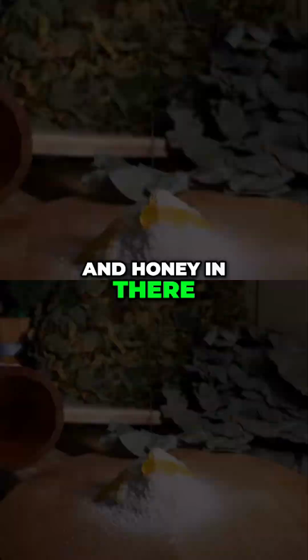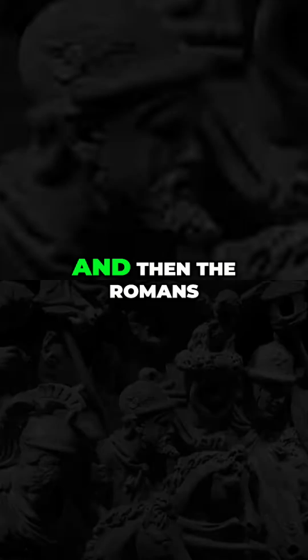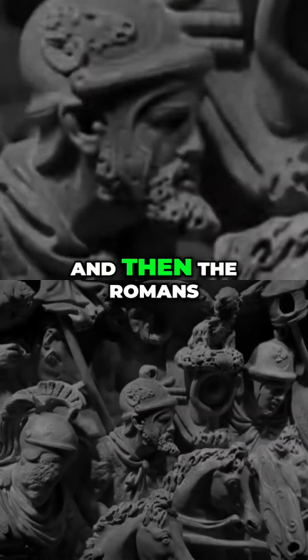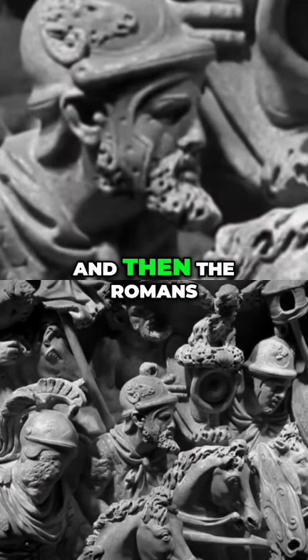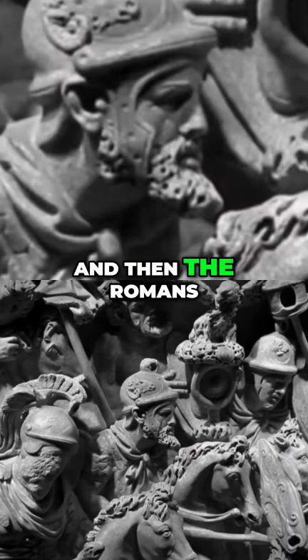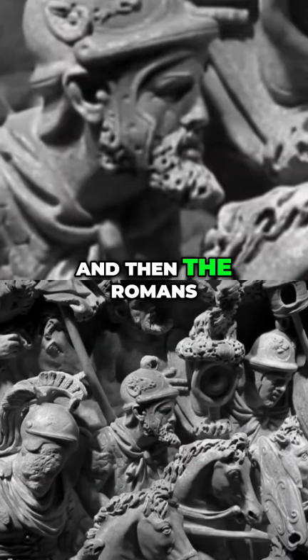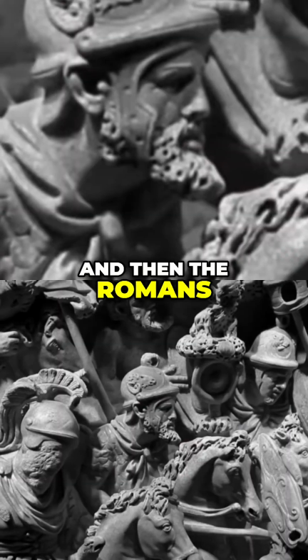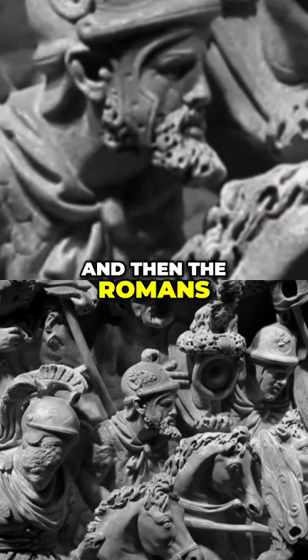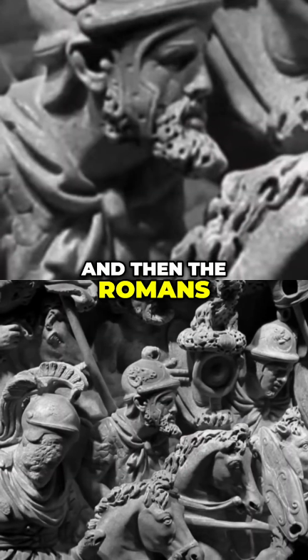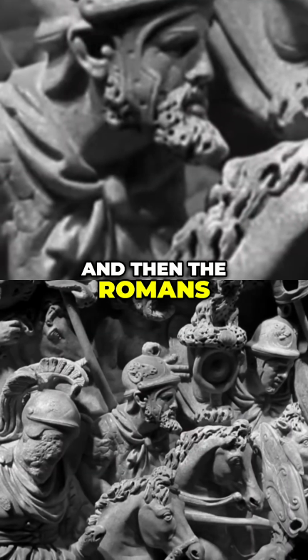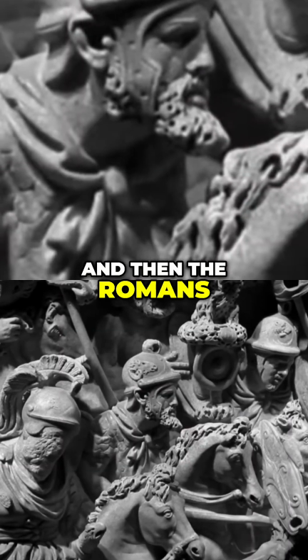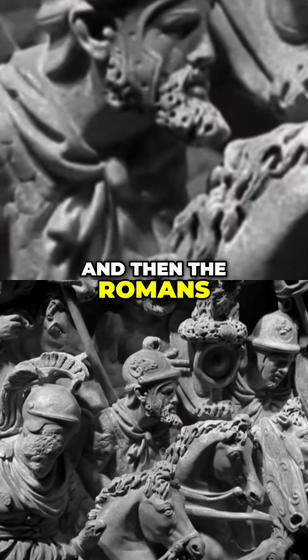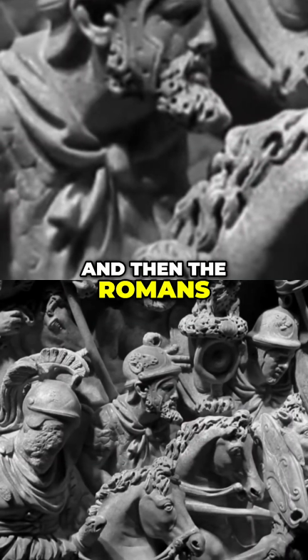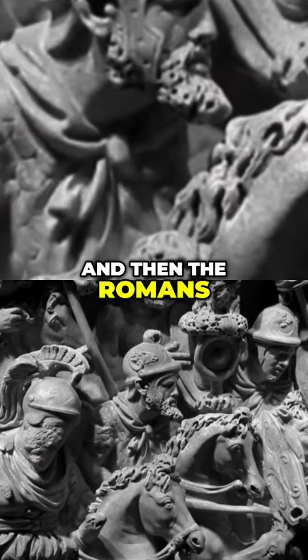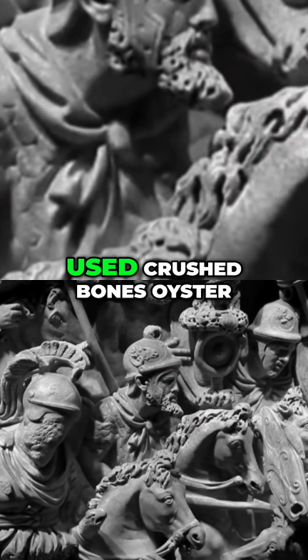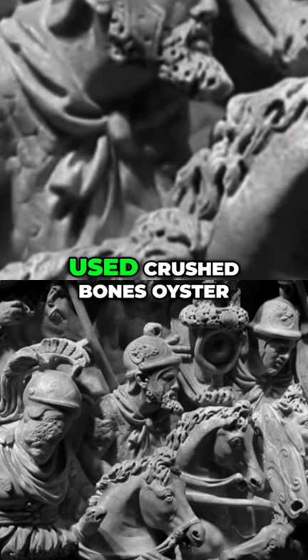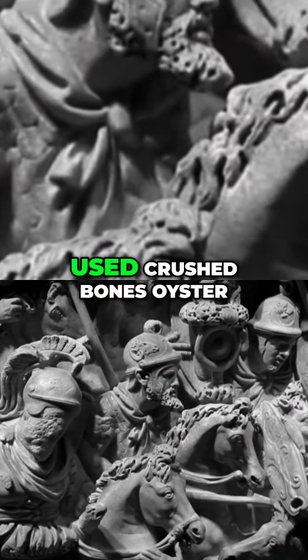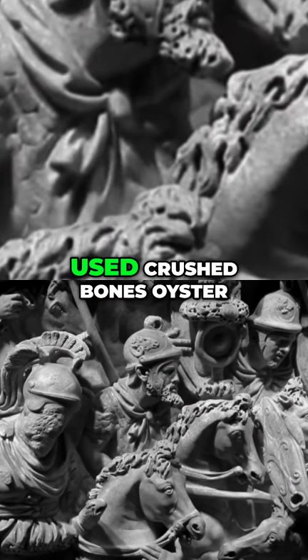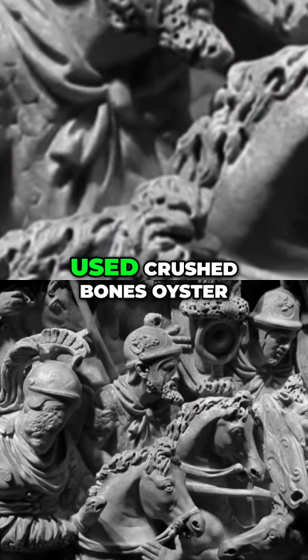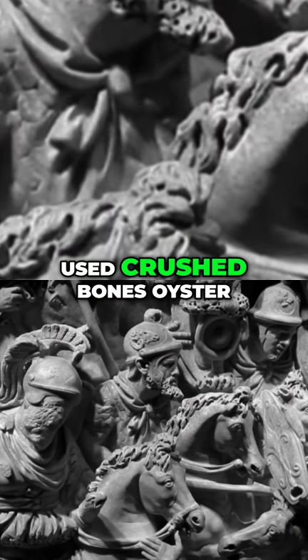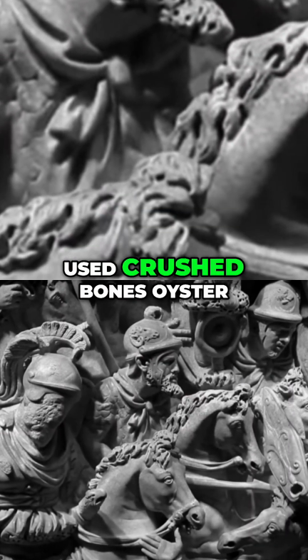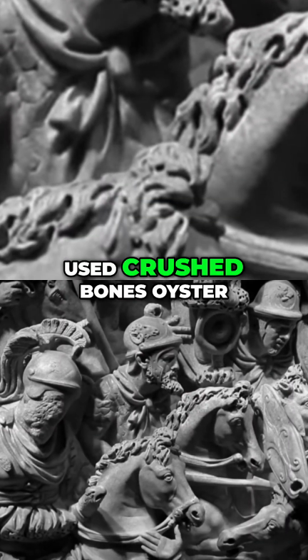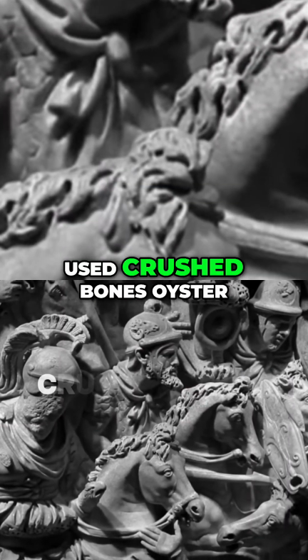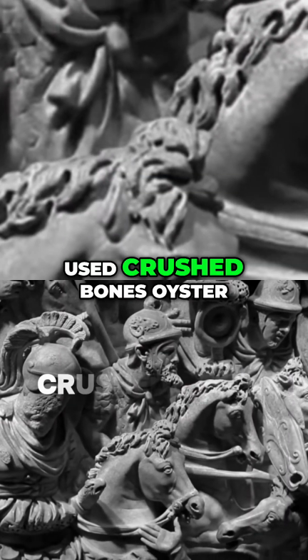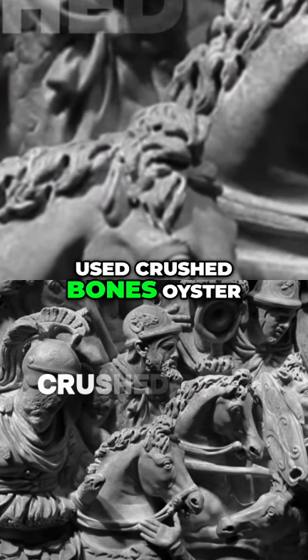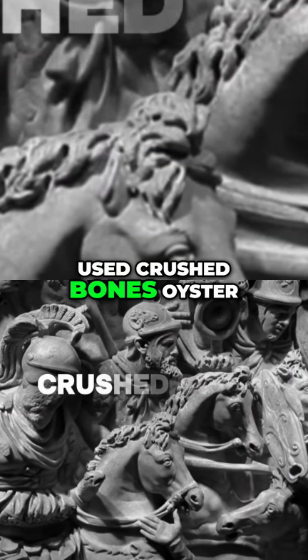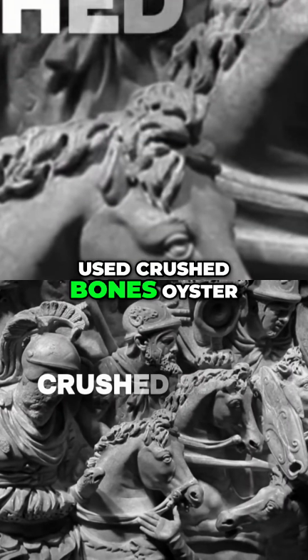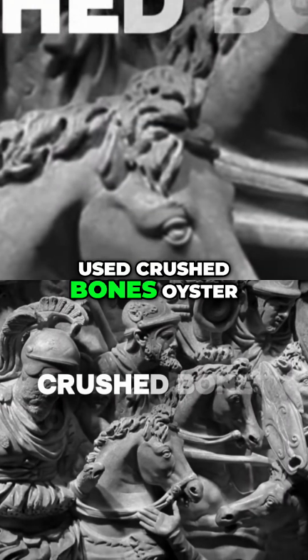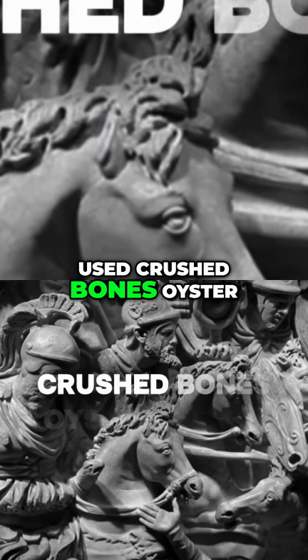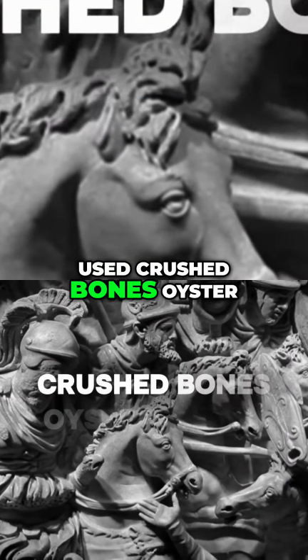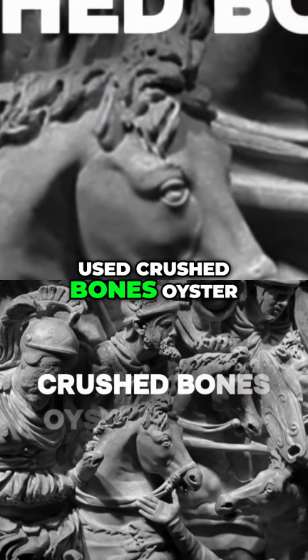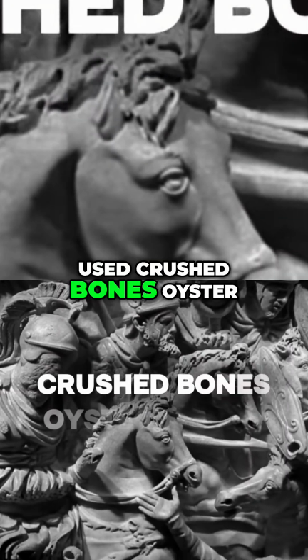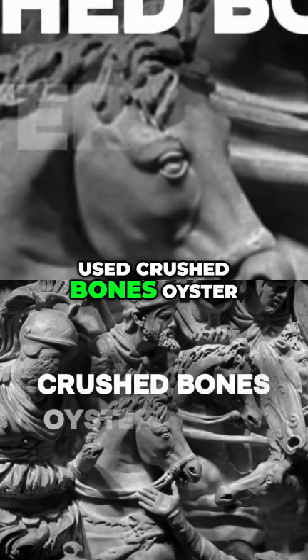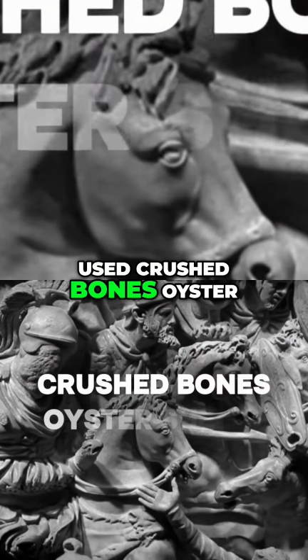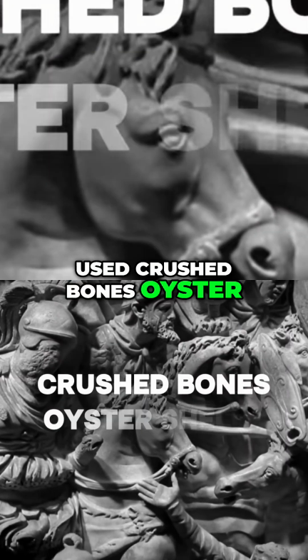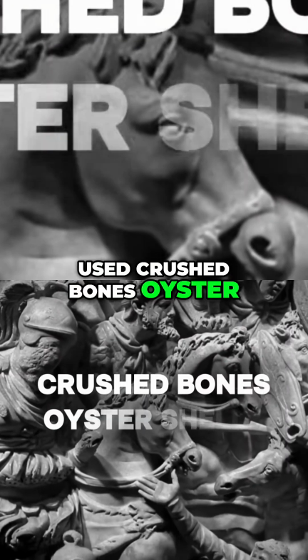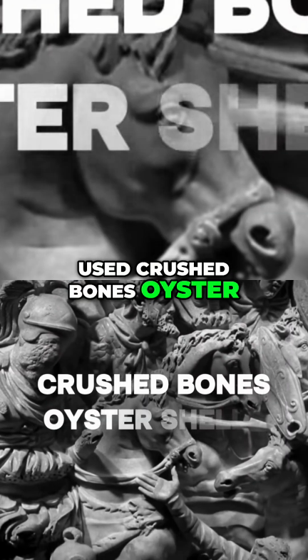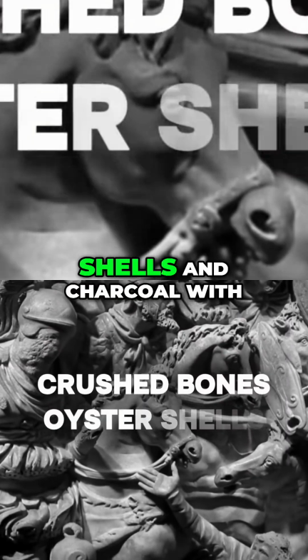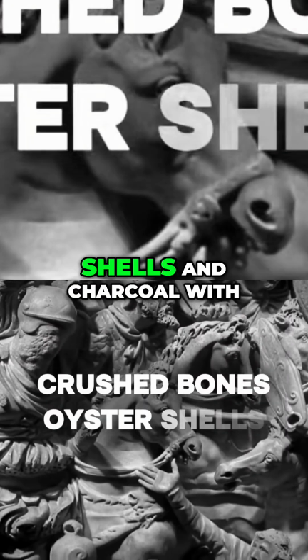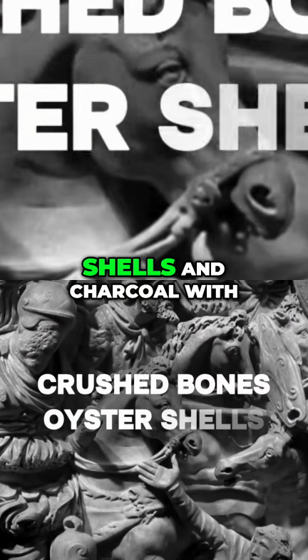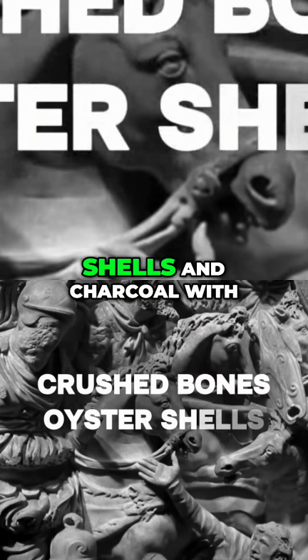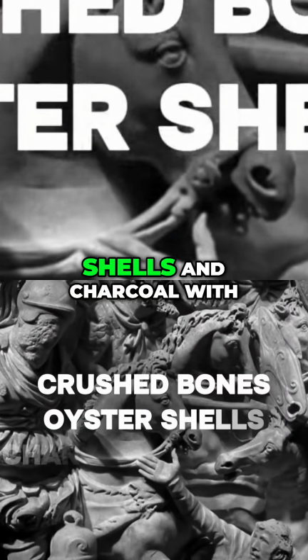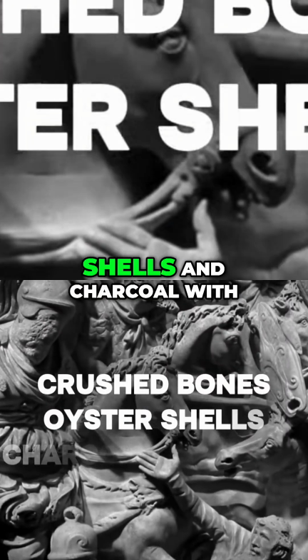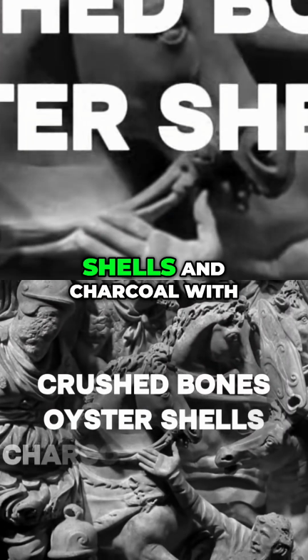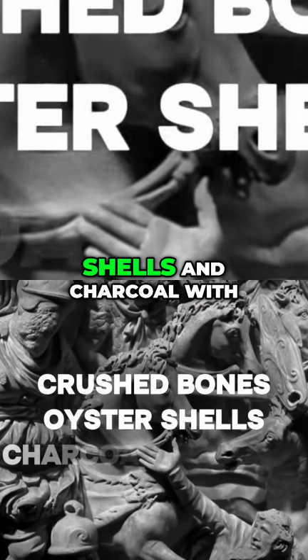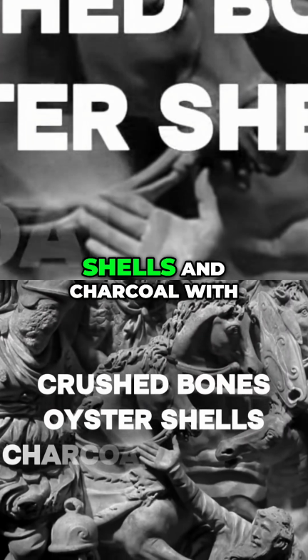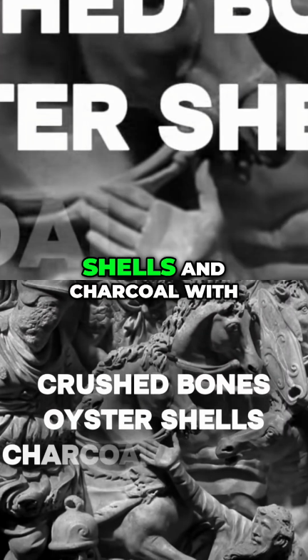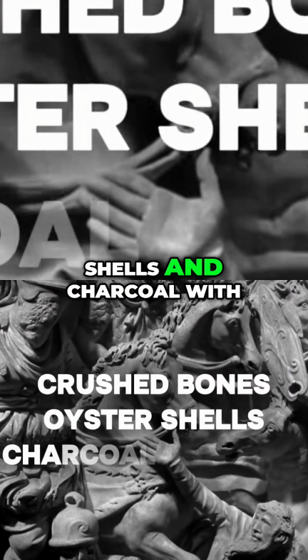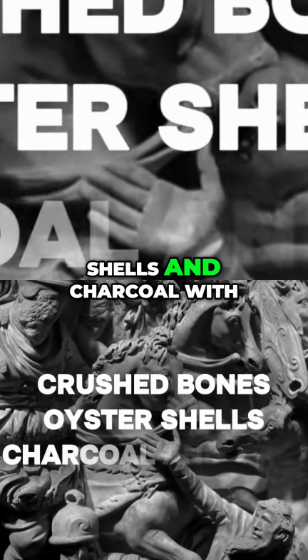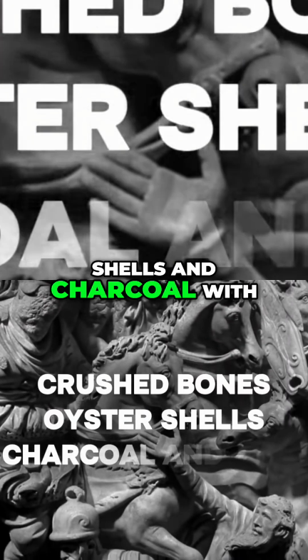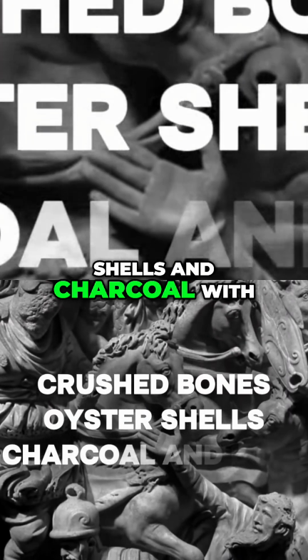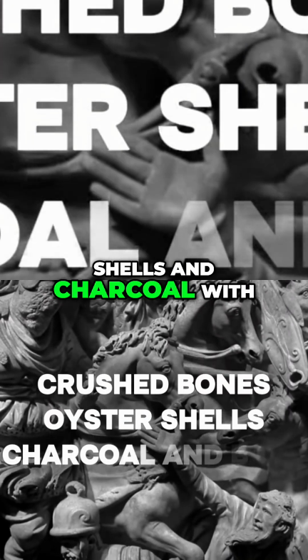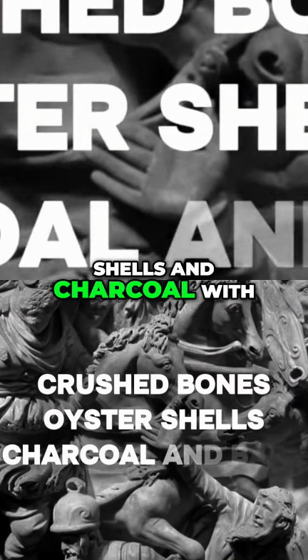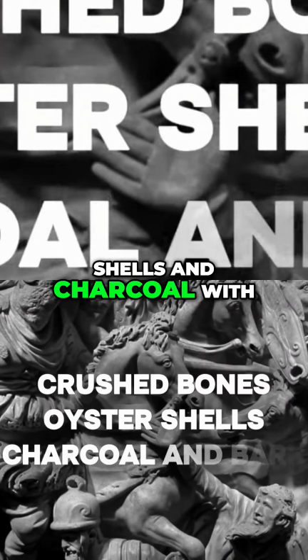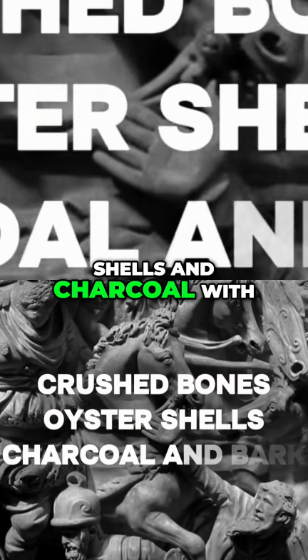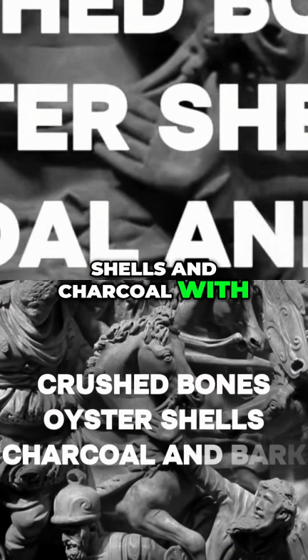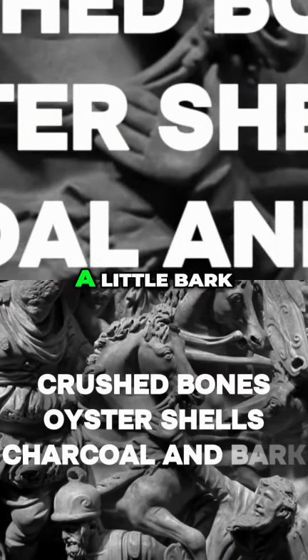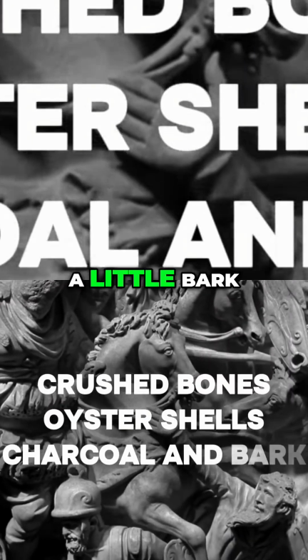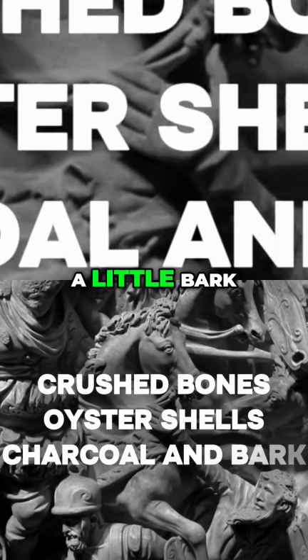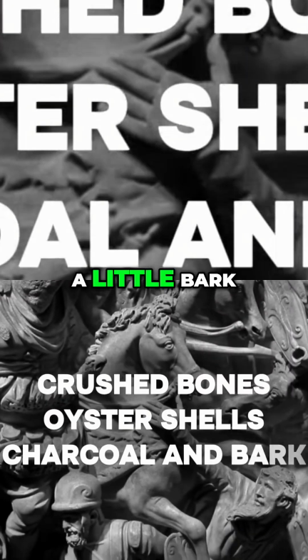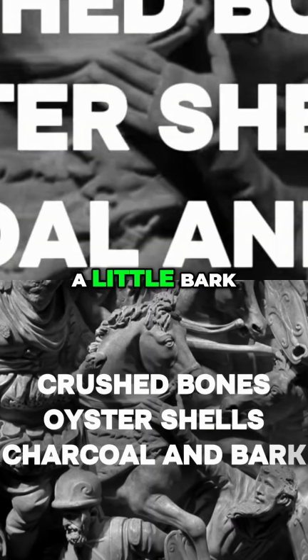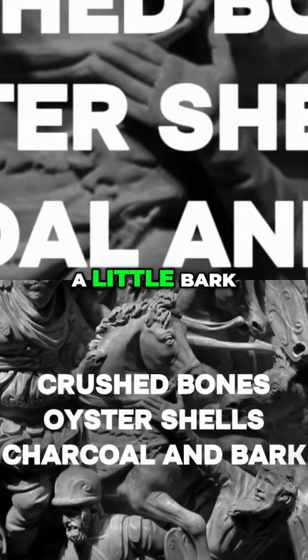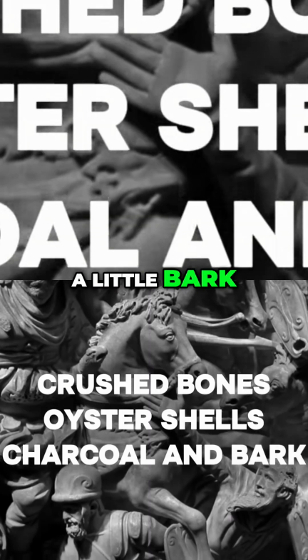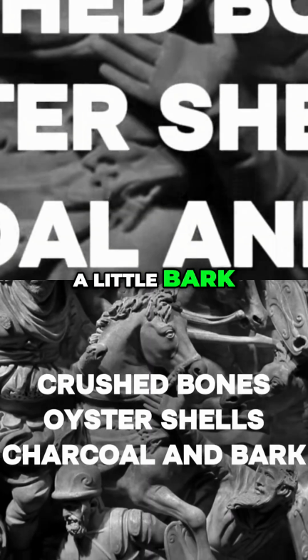The Romans used crushed bones, oyster shells, and charcoal with a little bark.